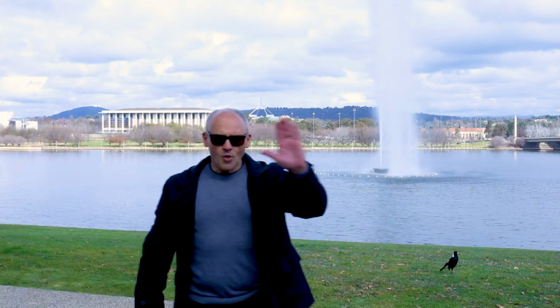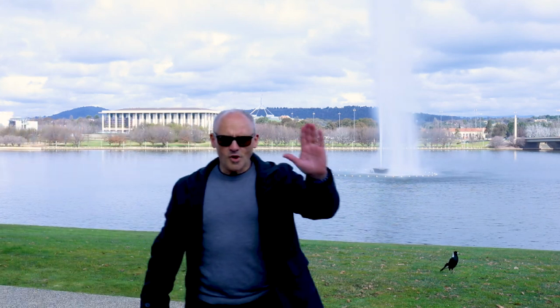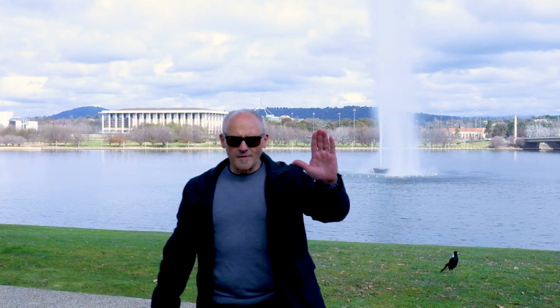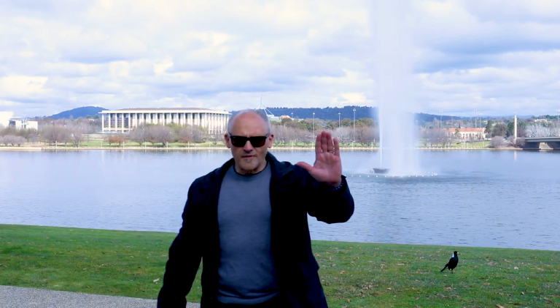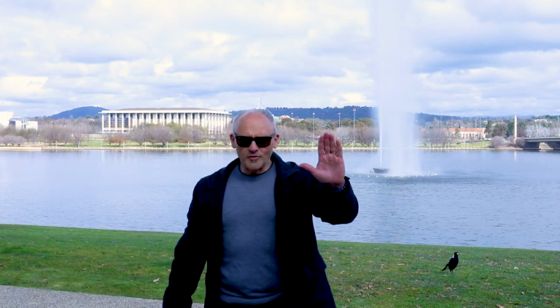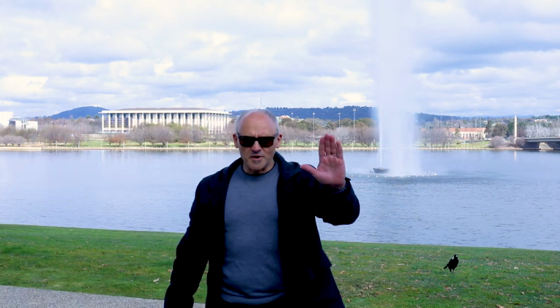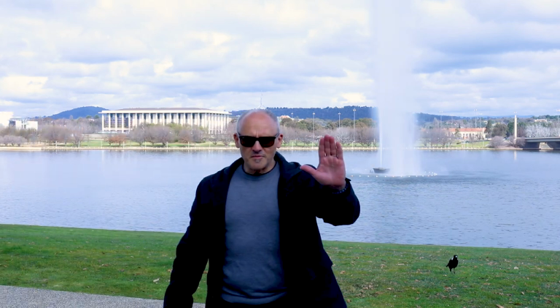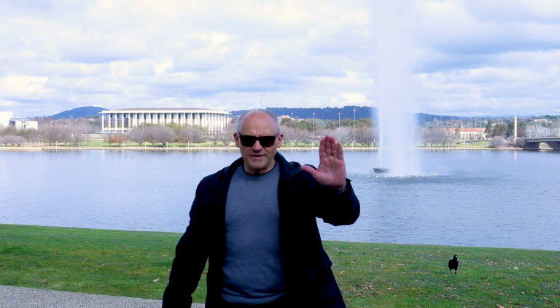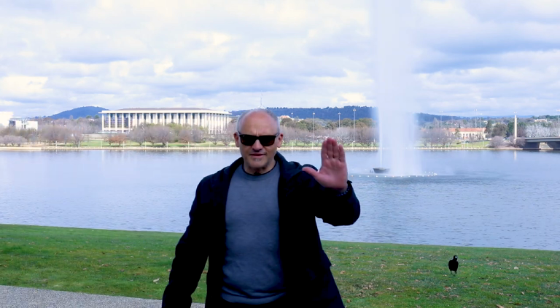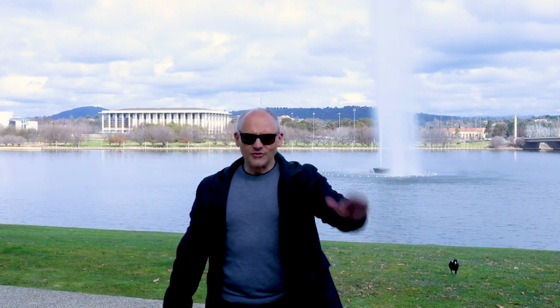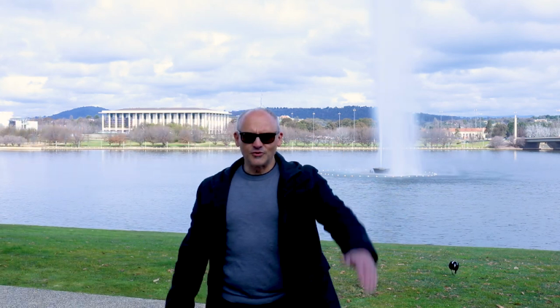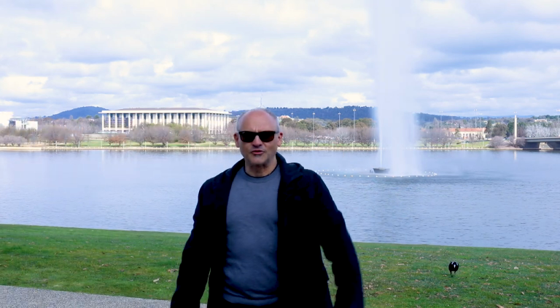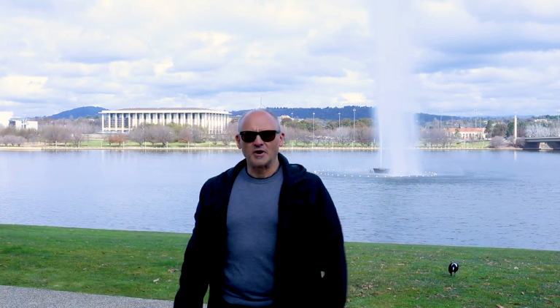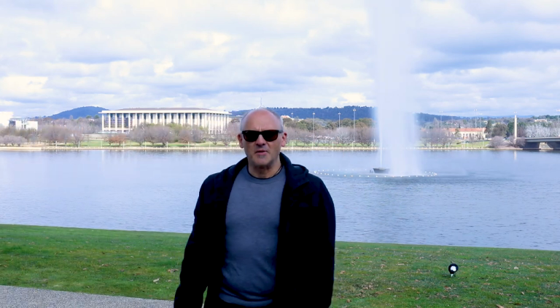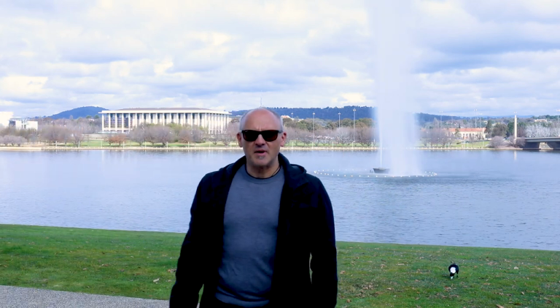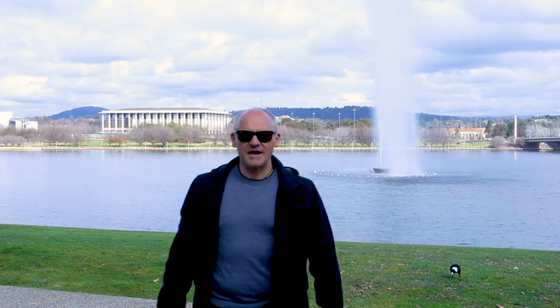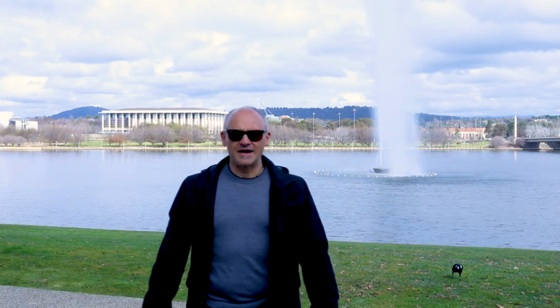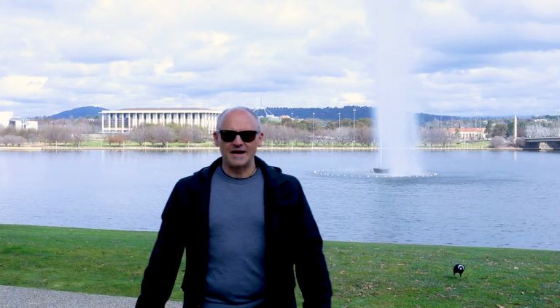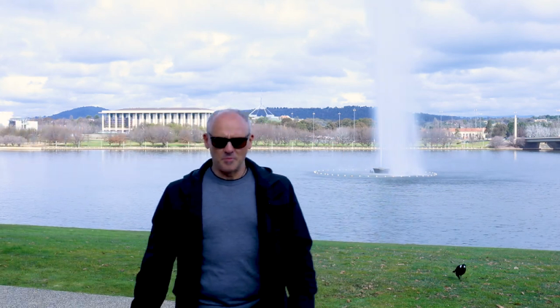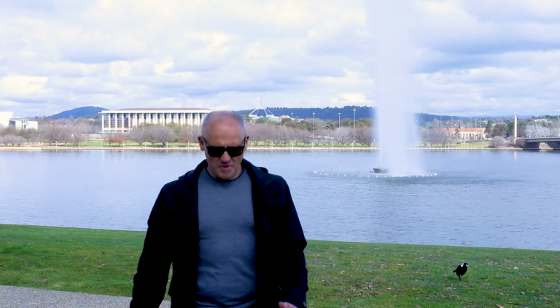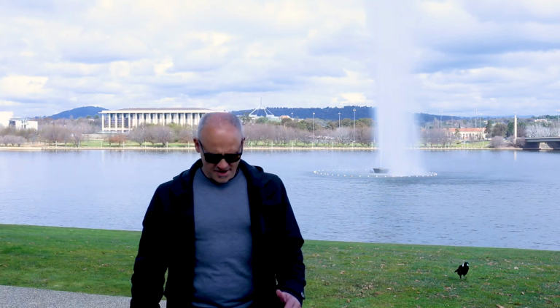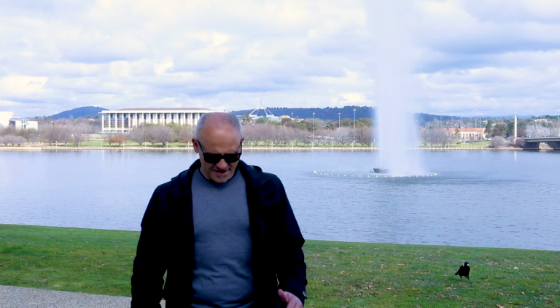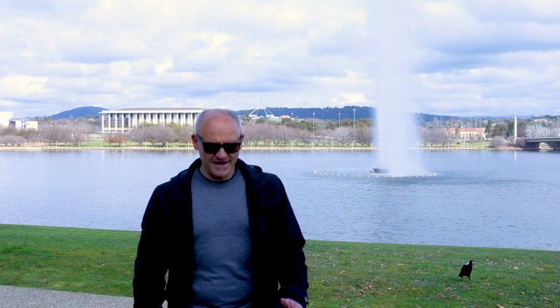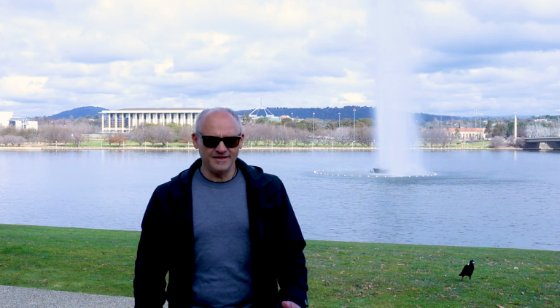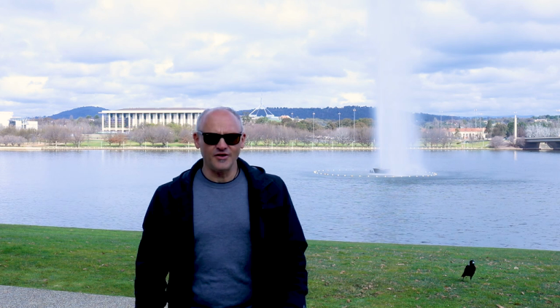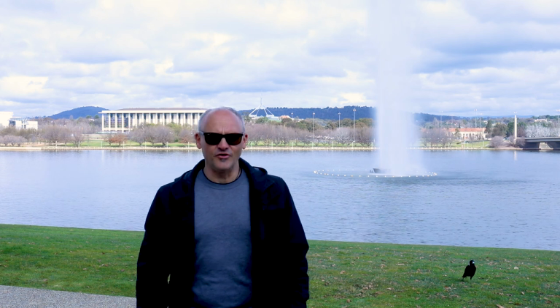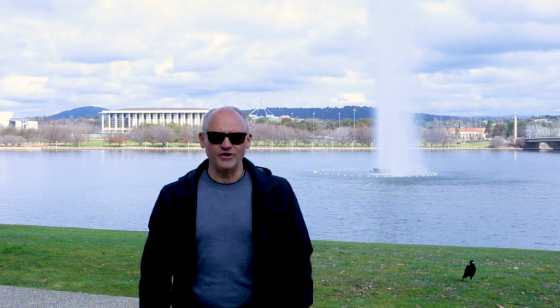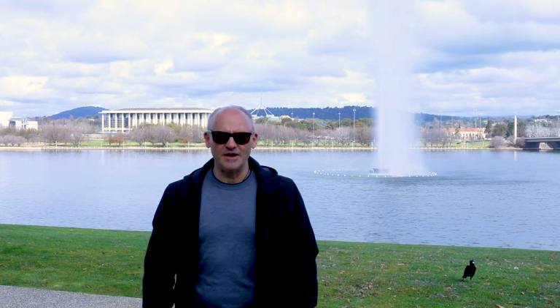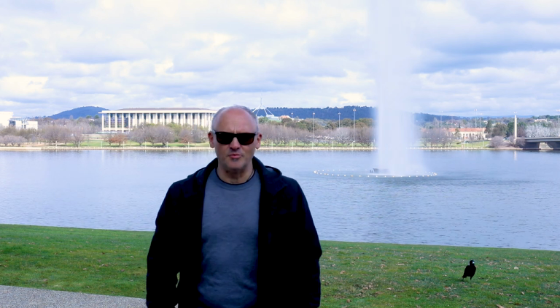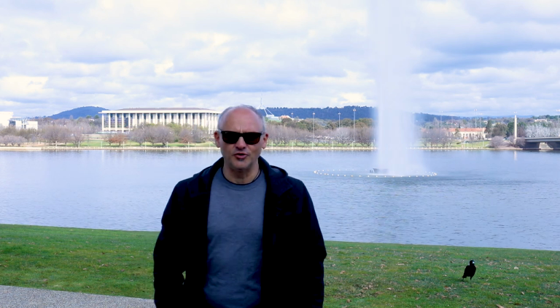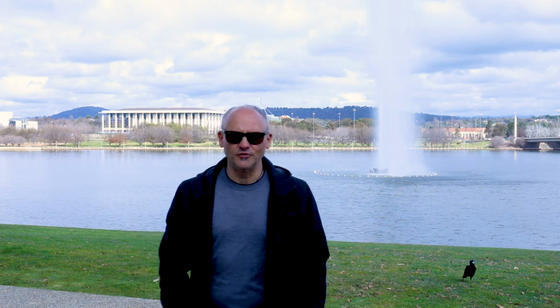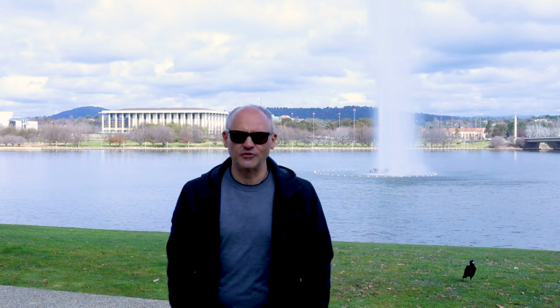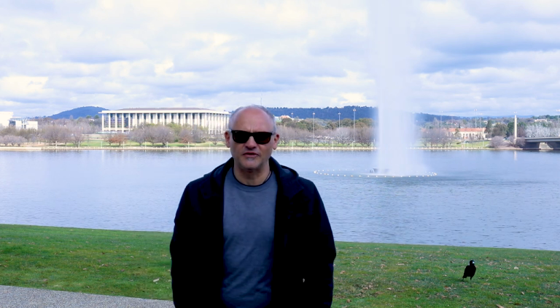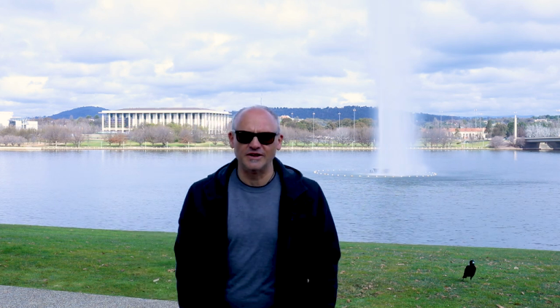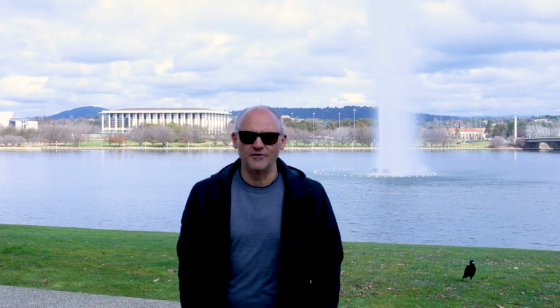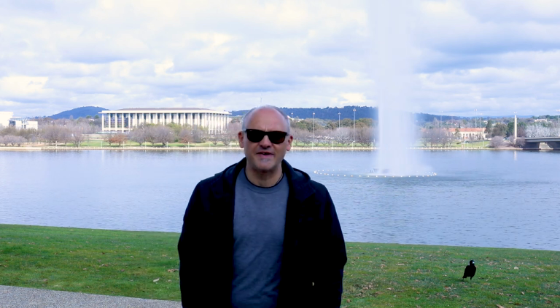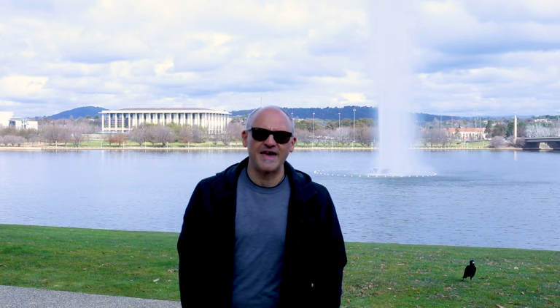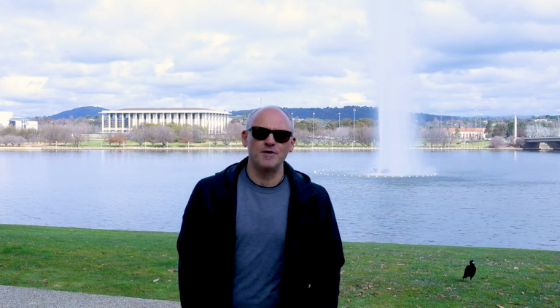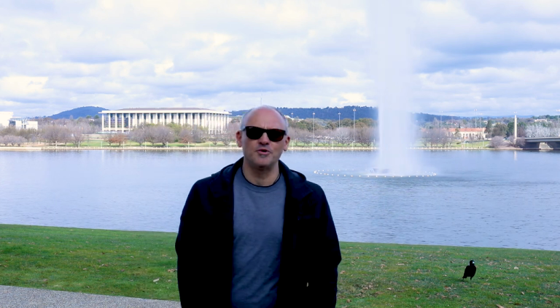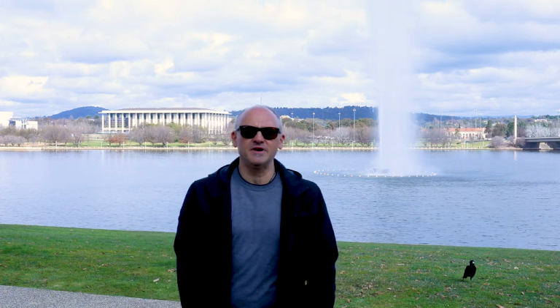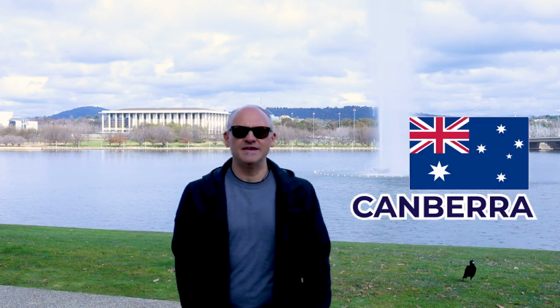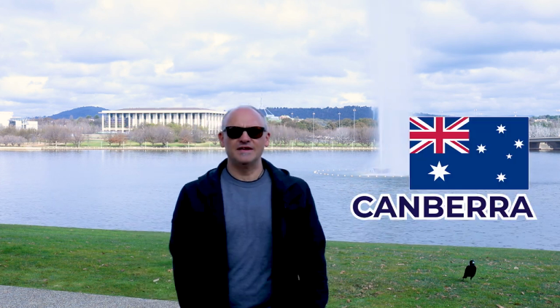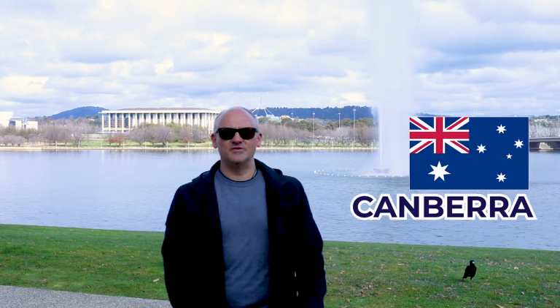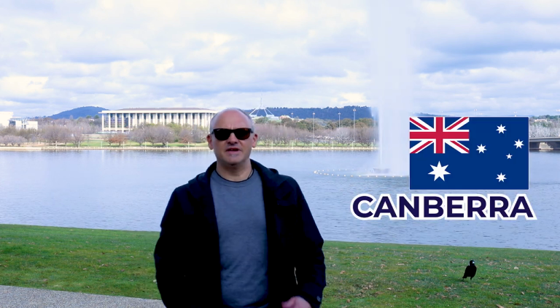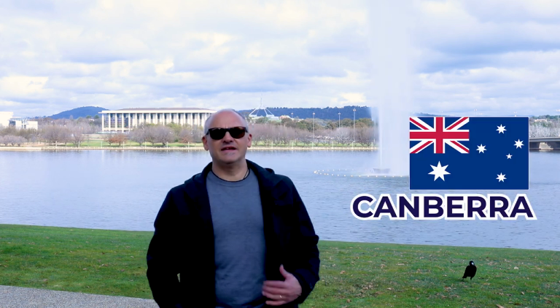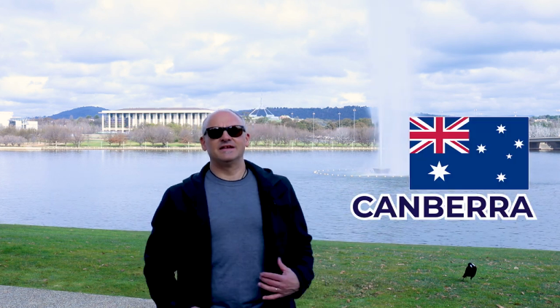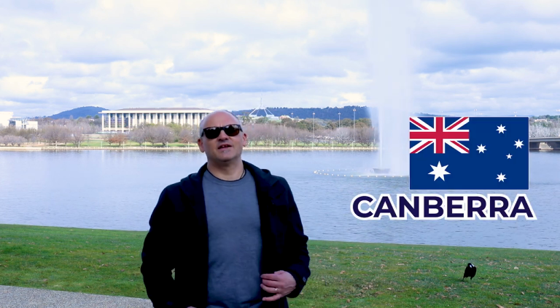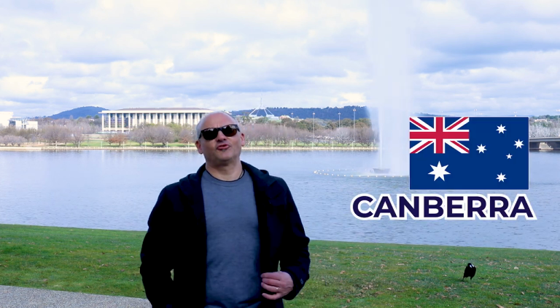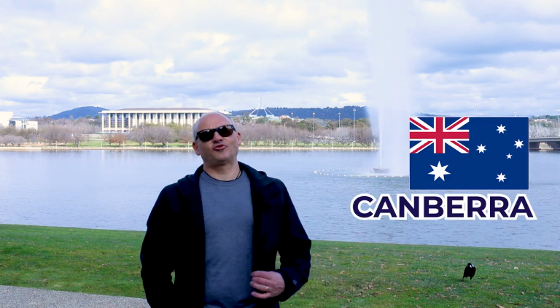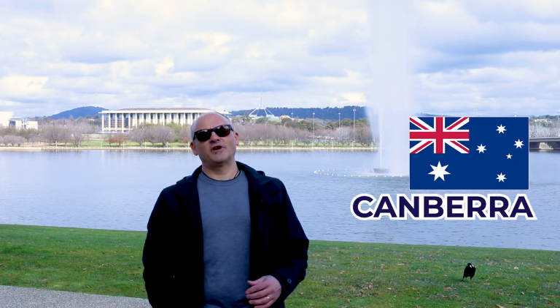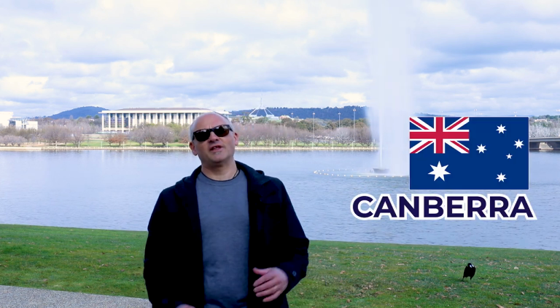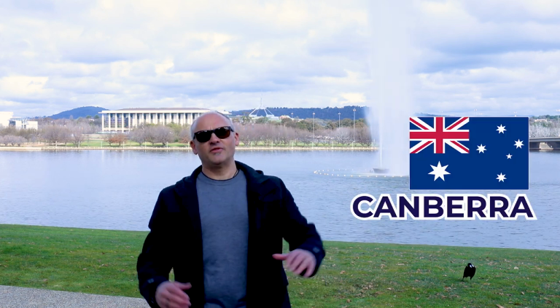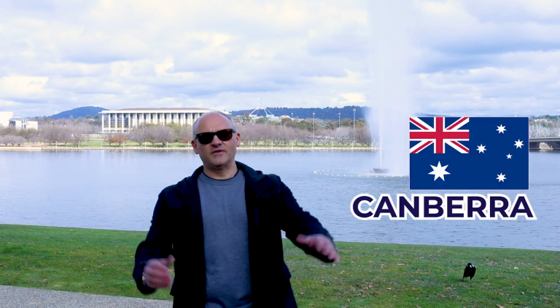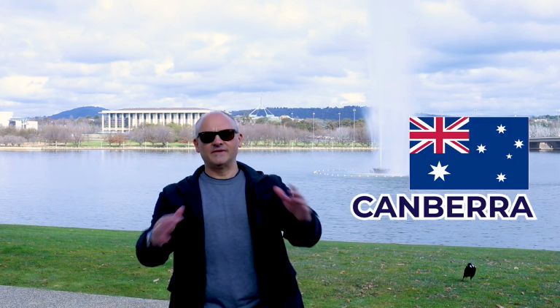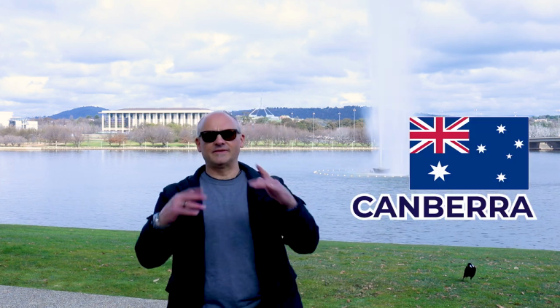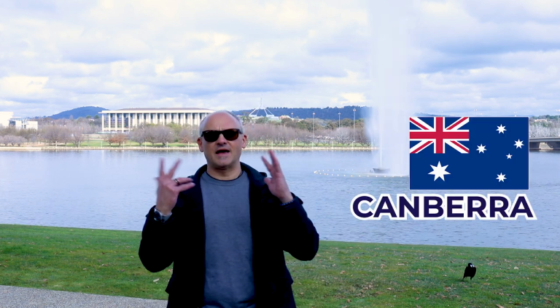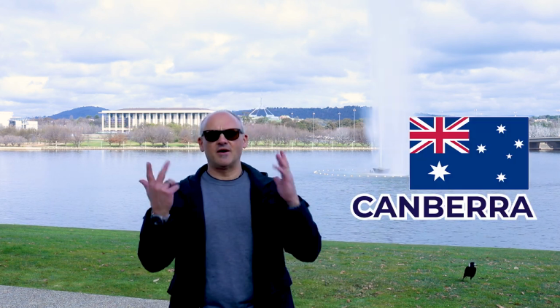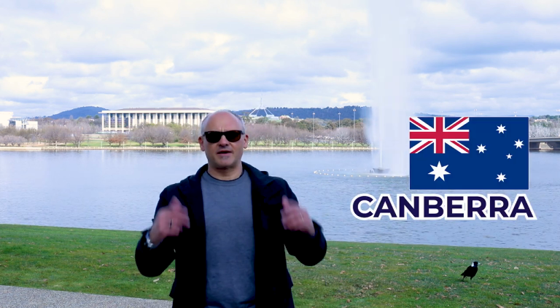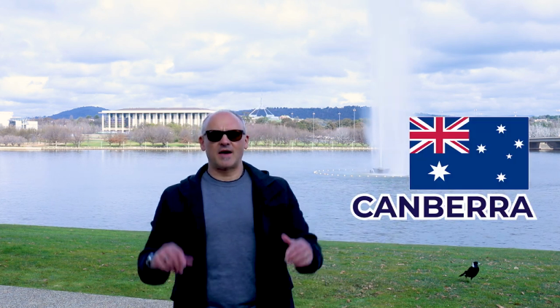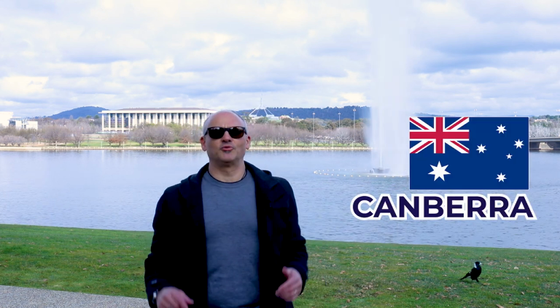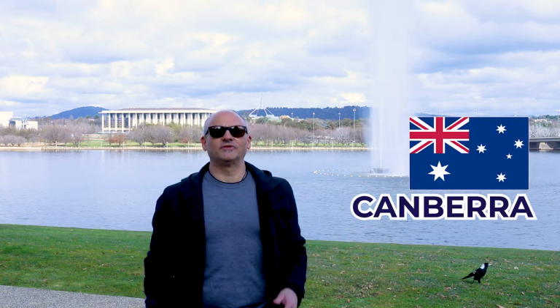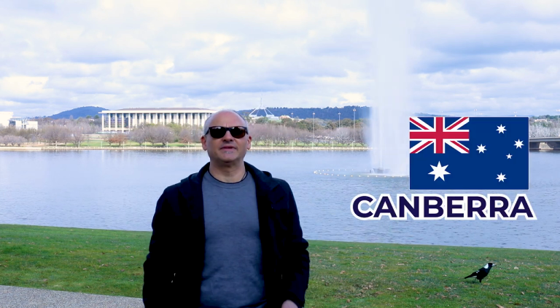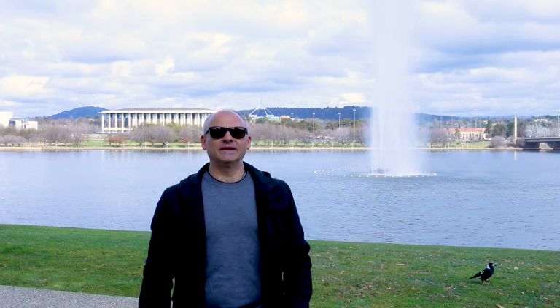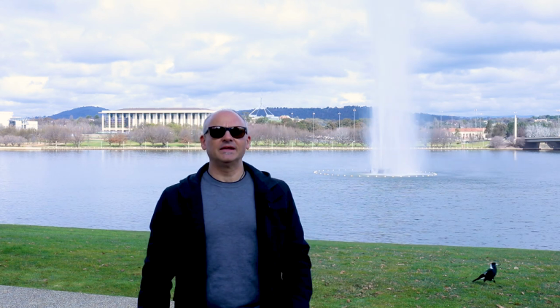Welcome everyone, MatiTalkTime. I'm in the beautiful city of Canberra here in Australia. This is our capital city.